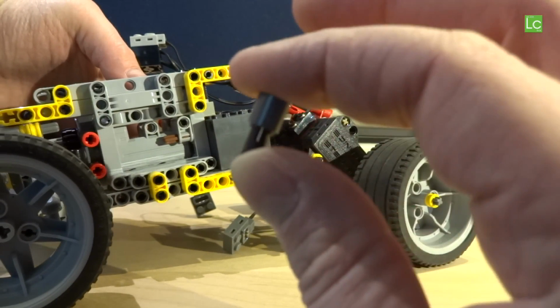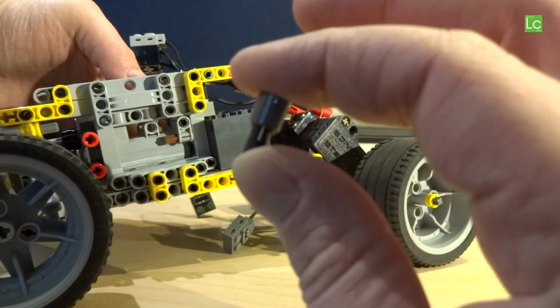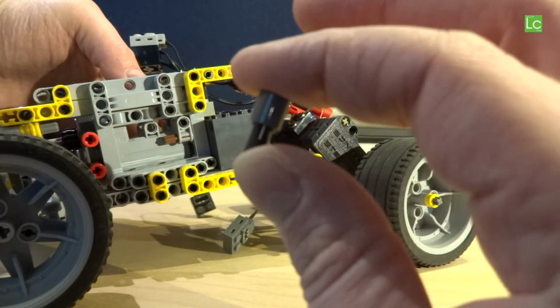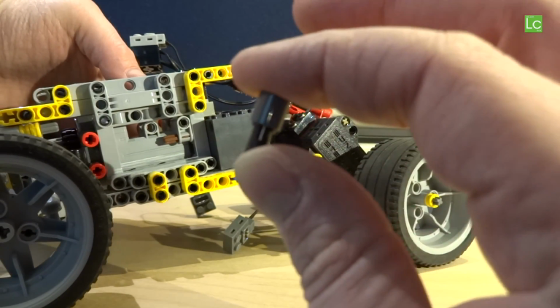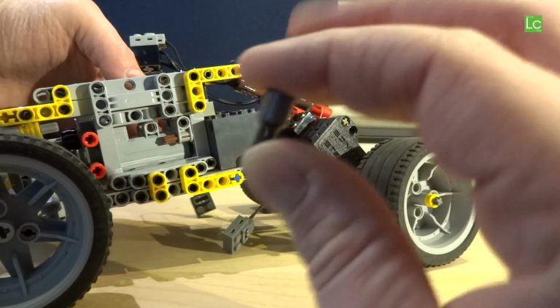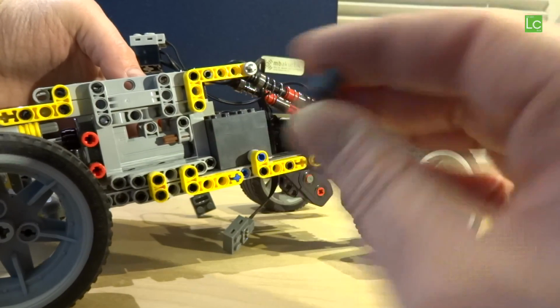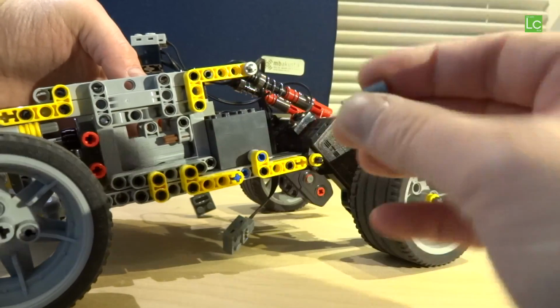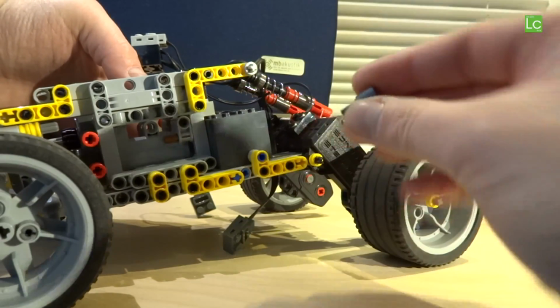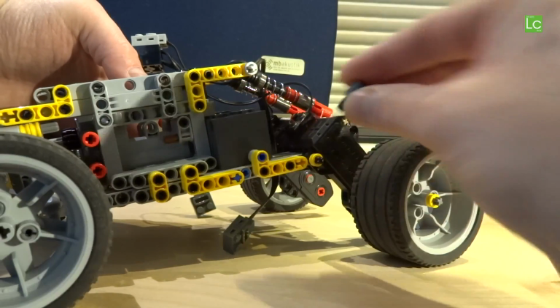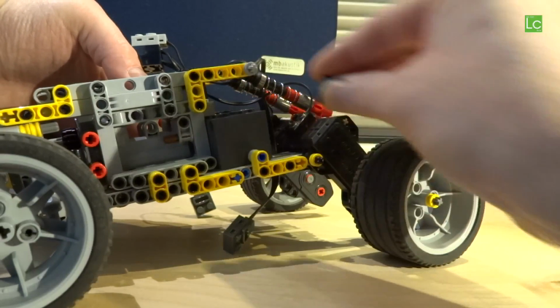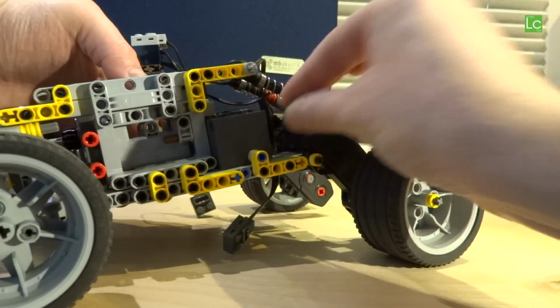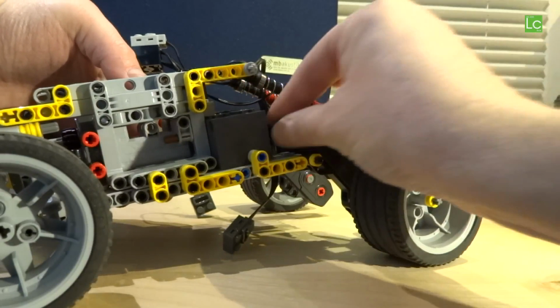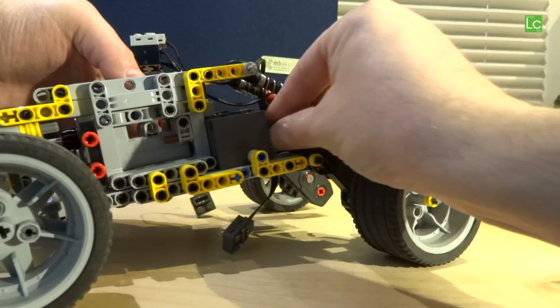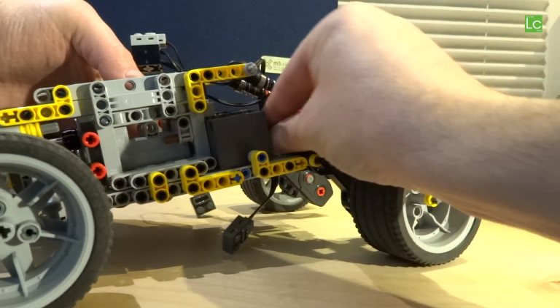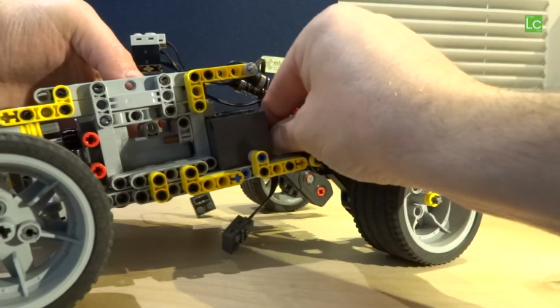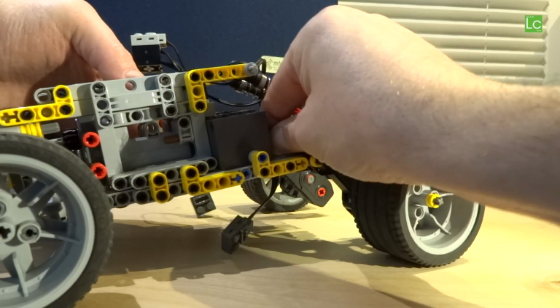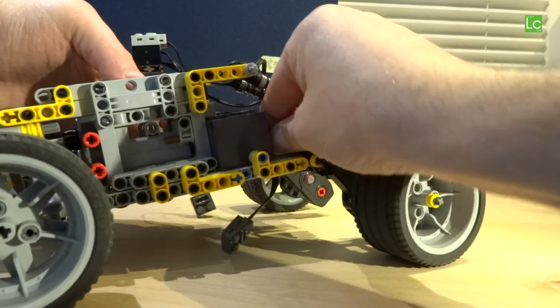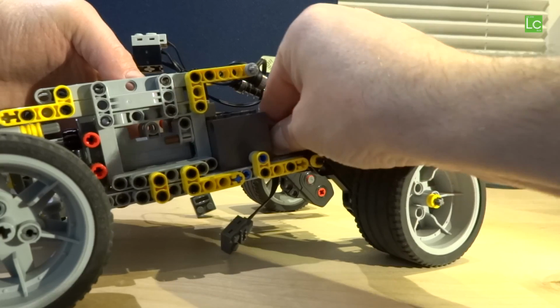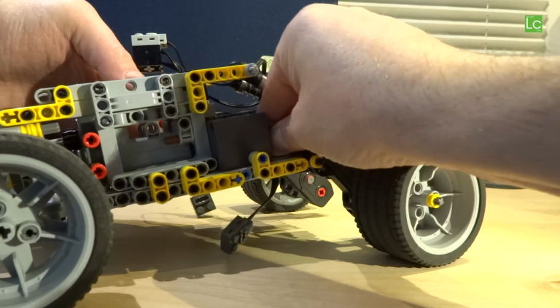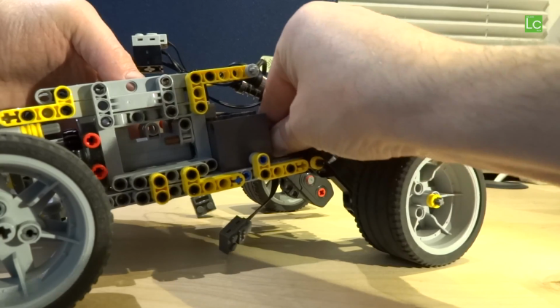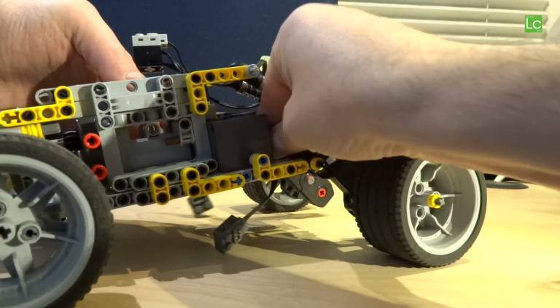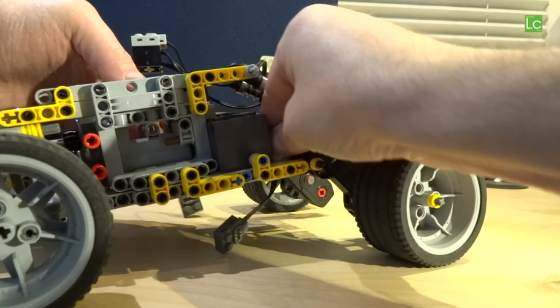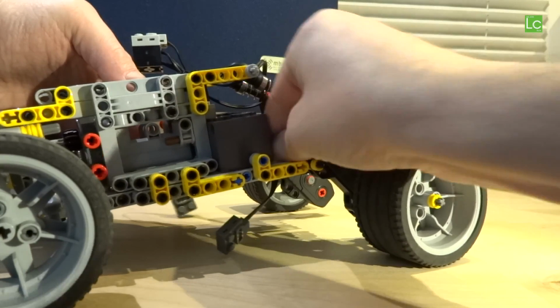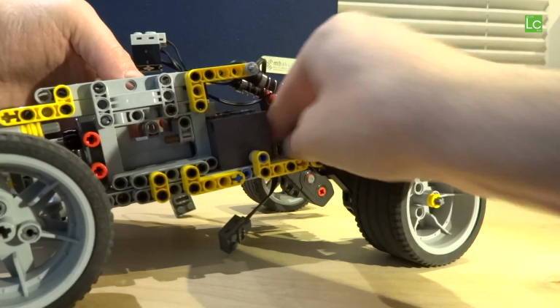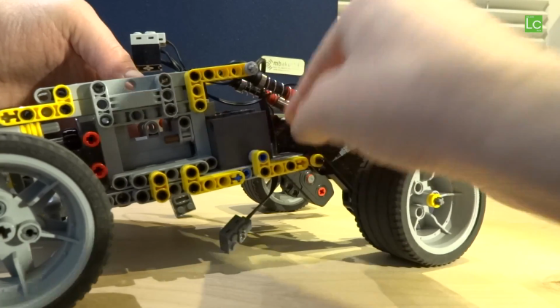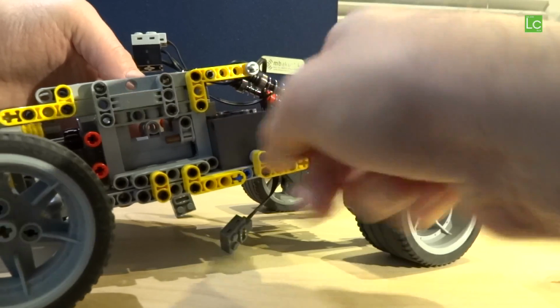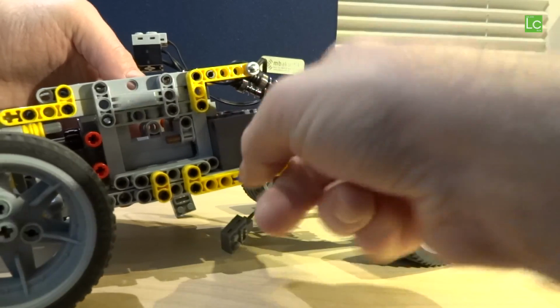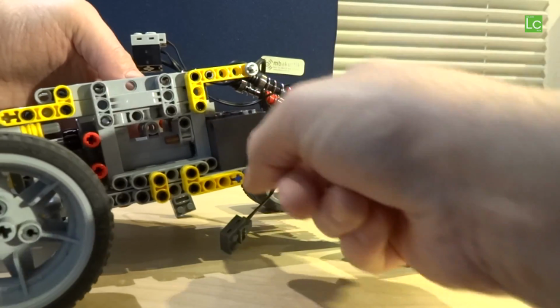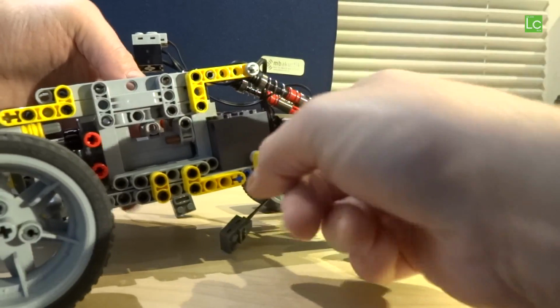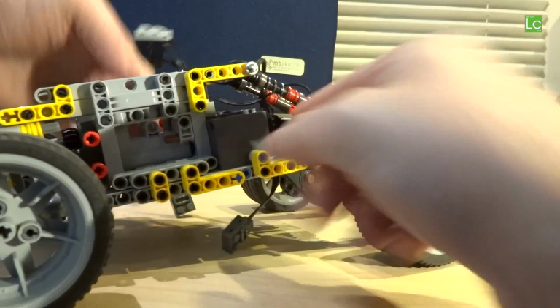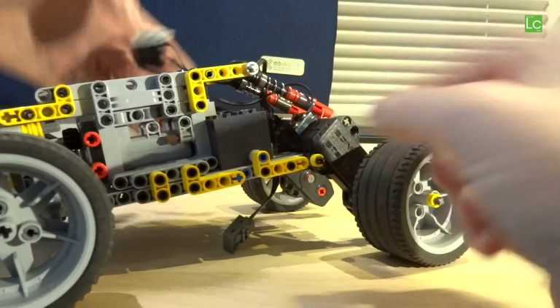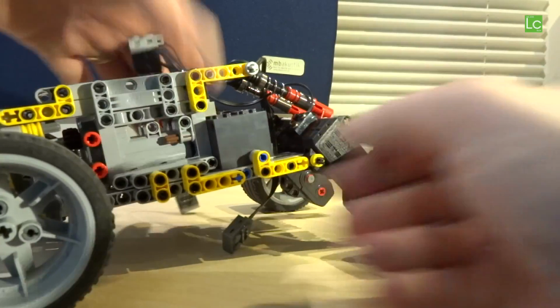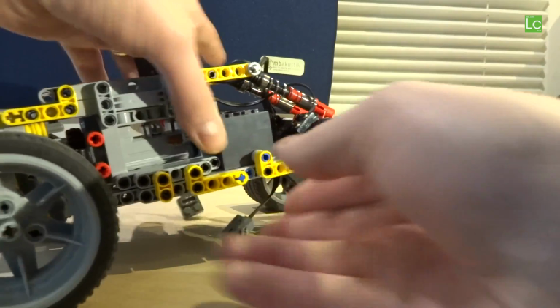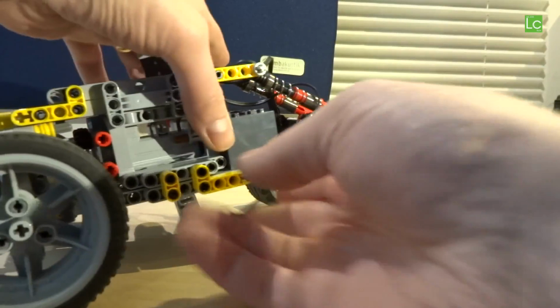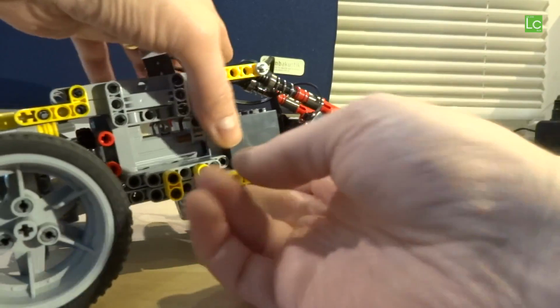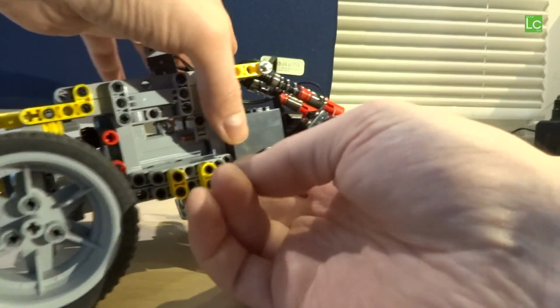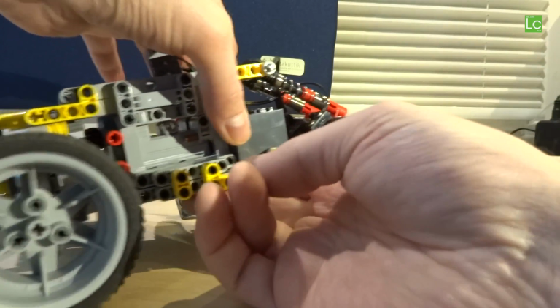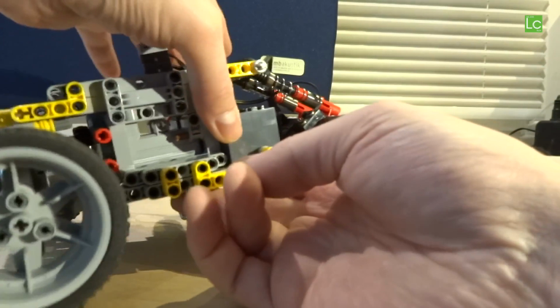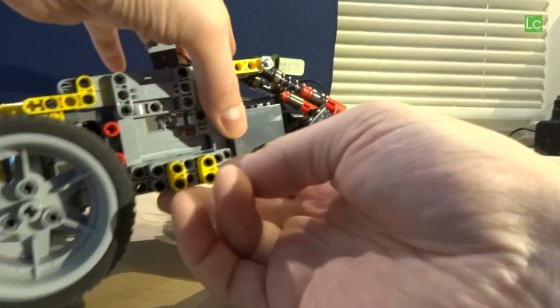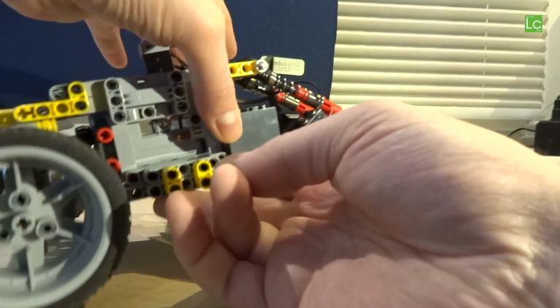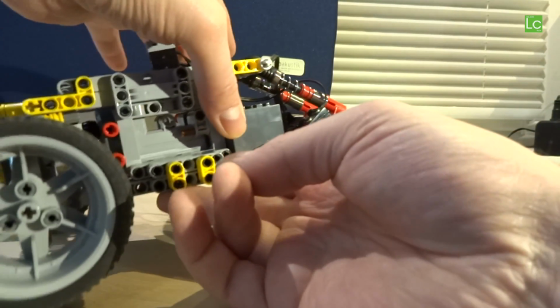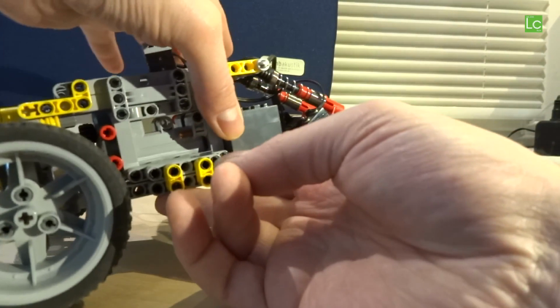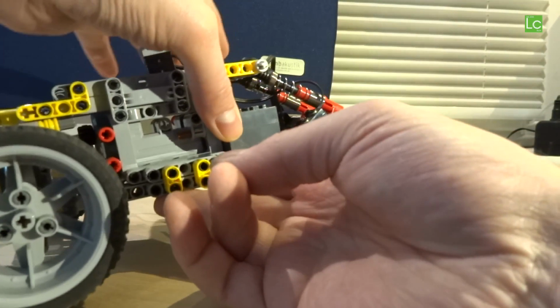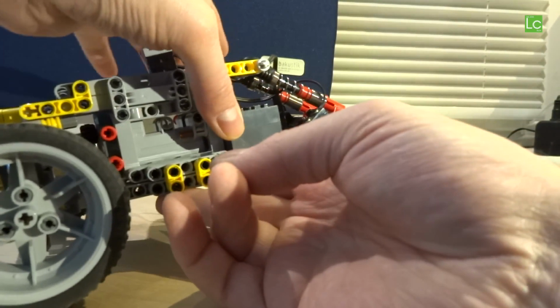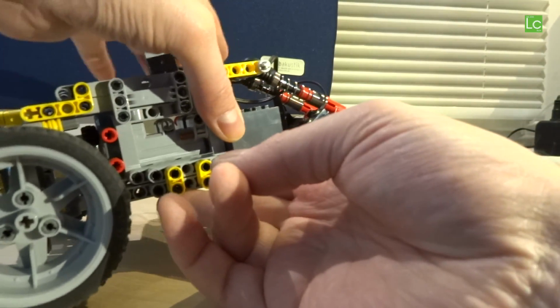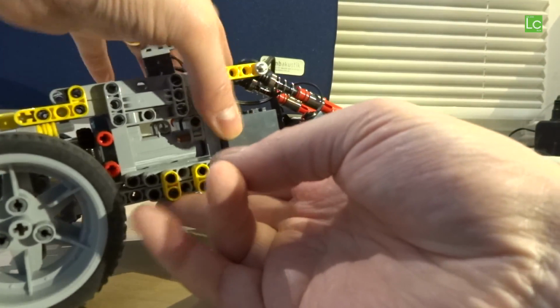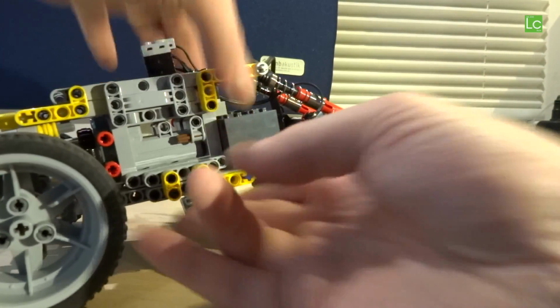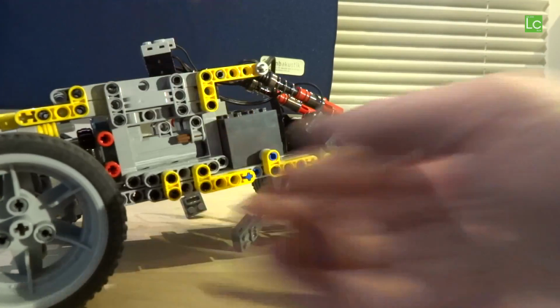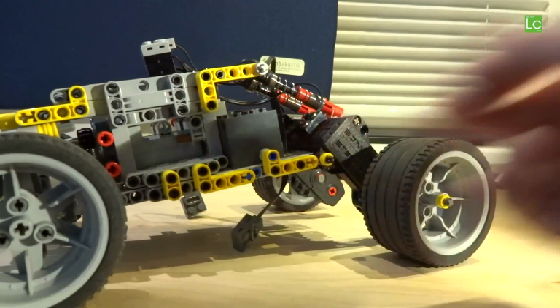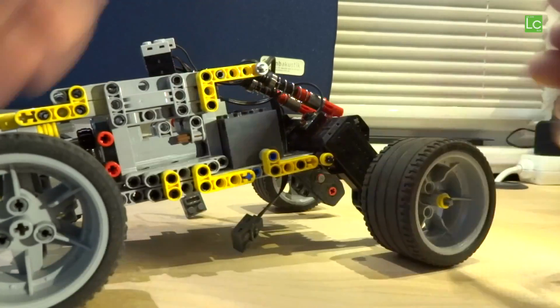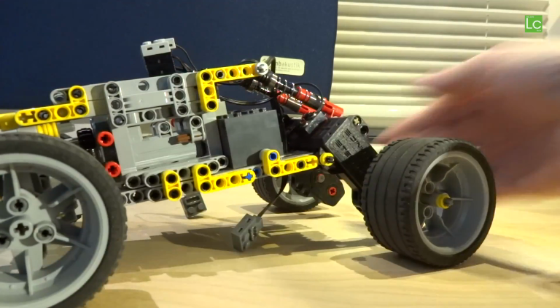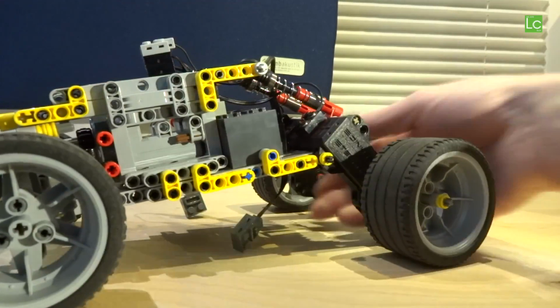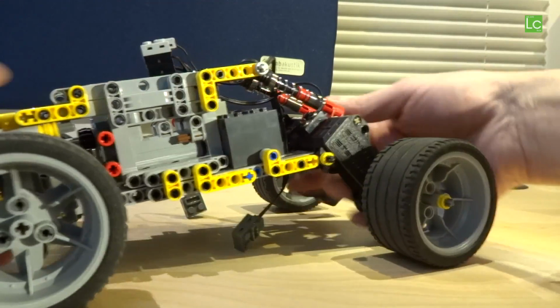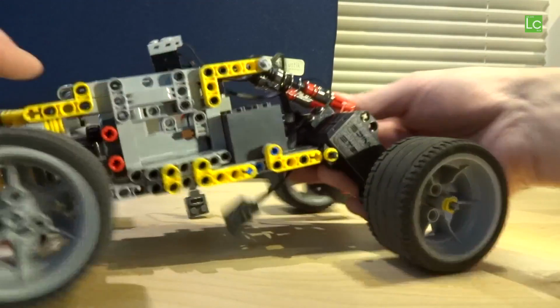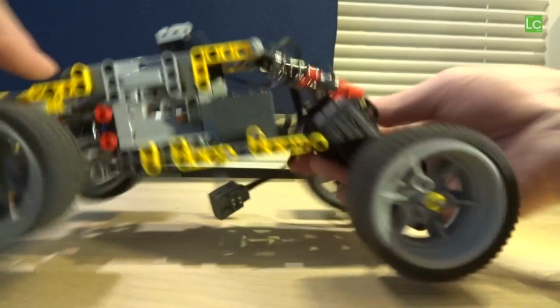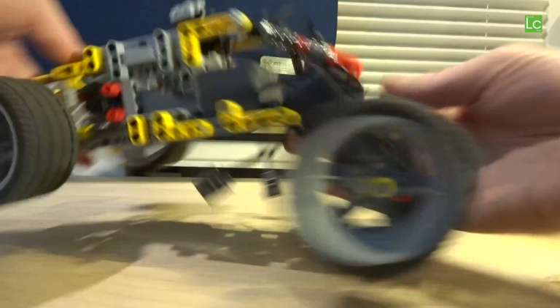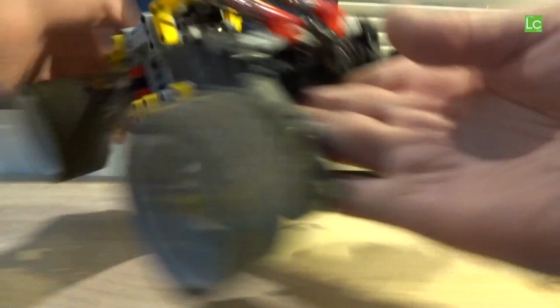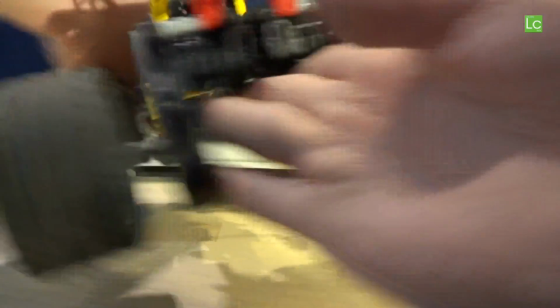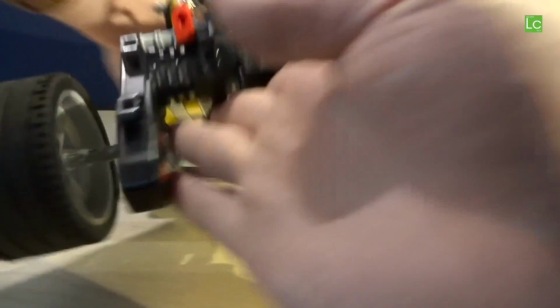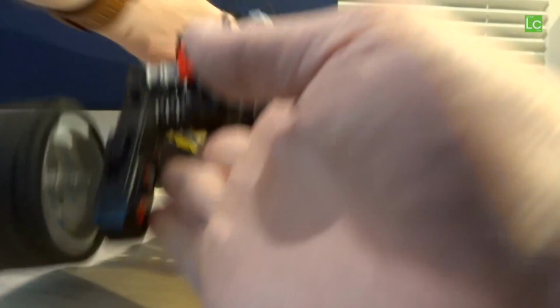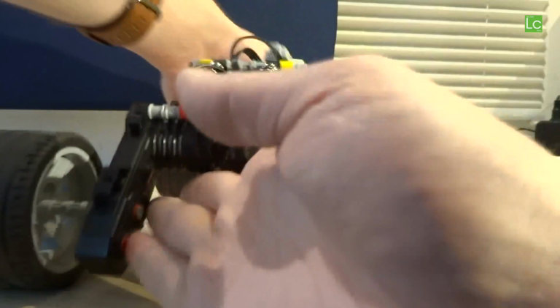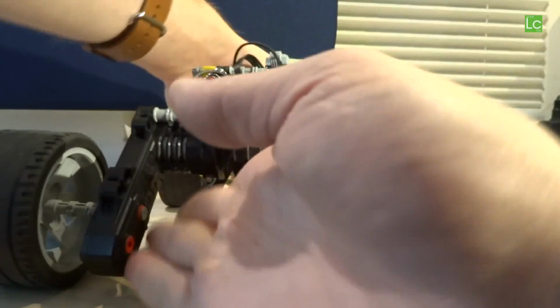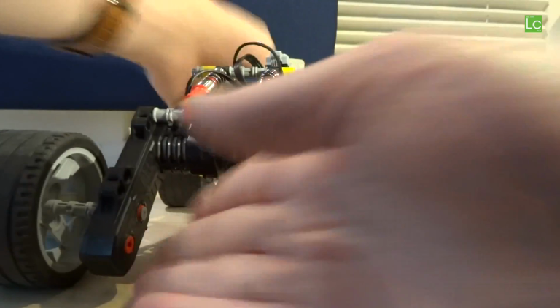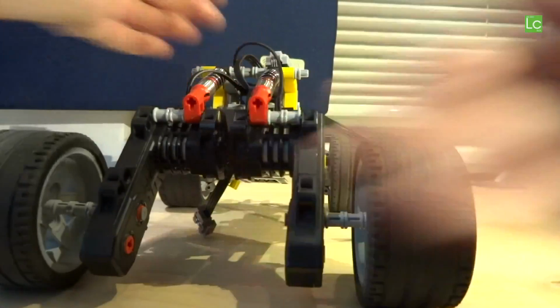The LiPo battery is only 8 studs long. I had to do some tricks during installation because my installation is 9 studs wide.